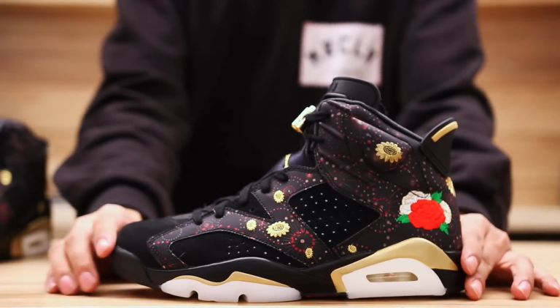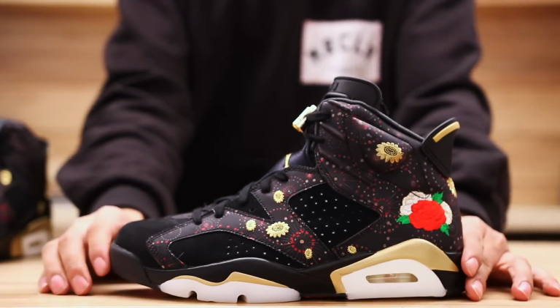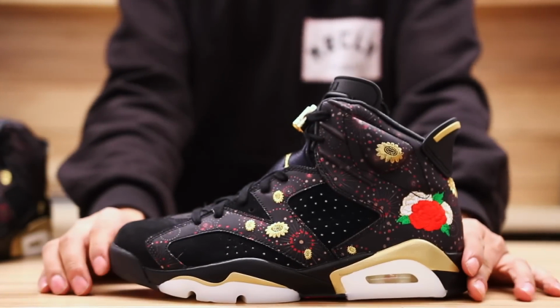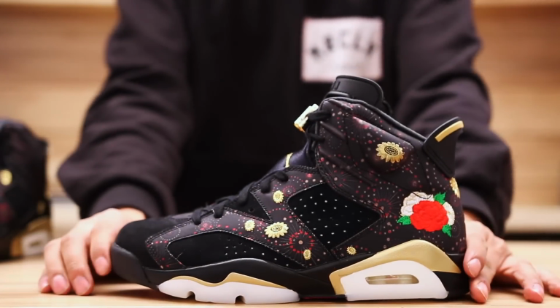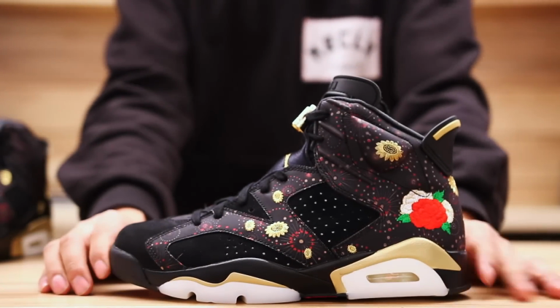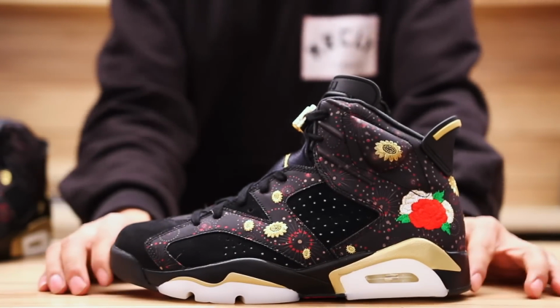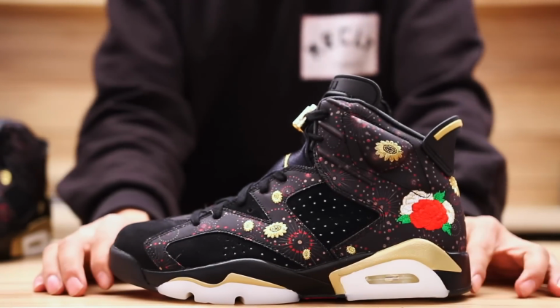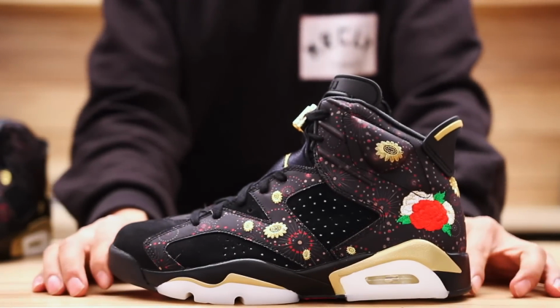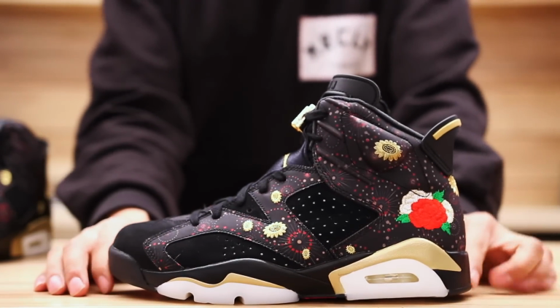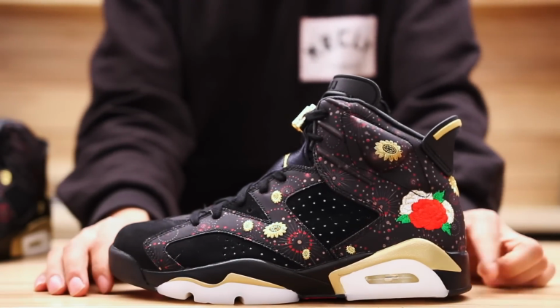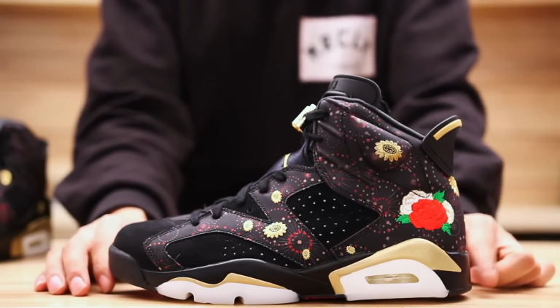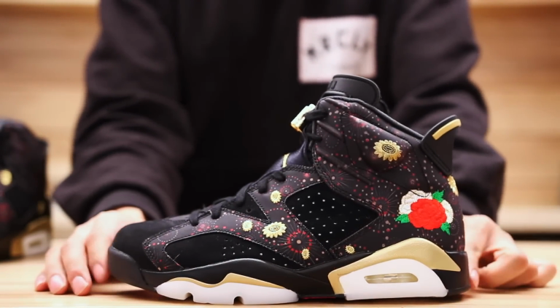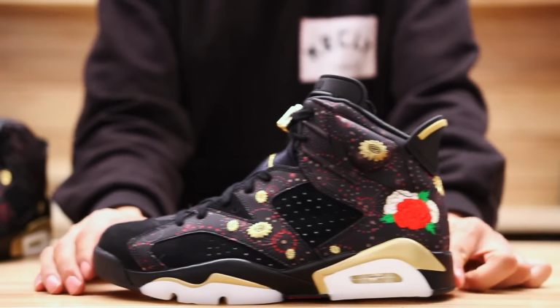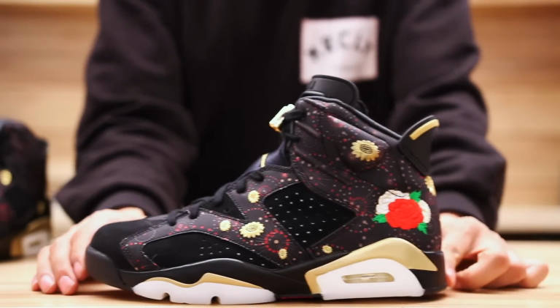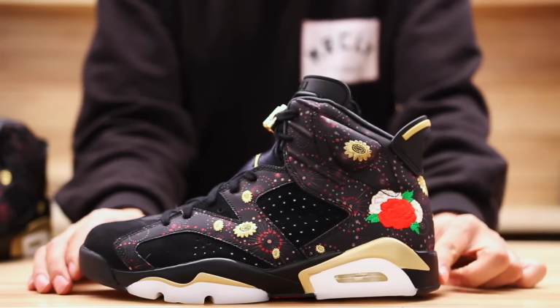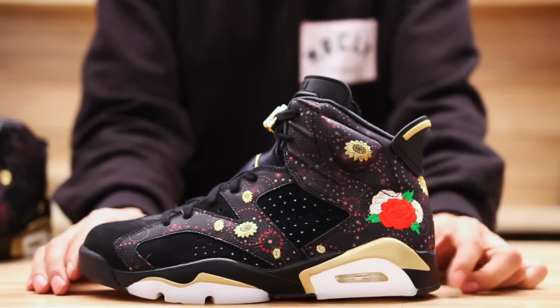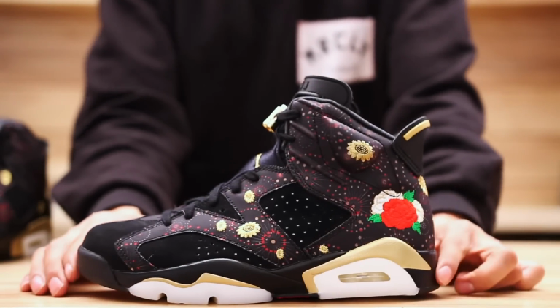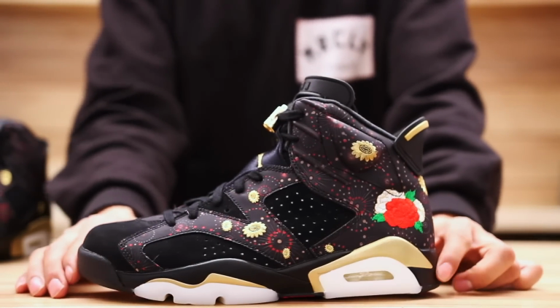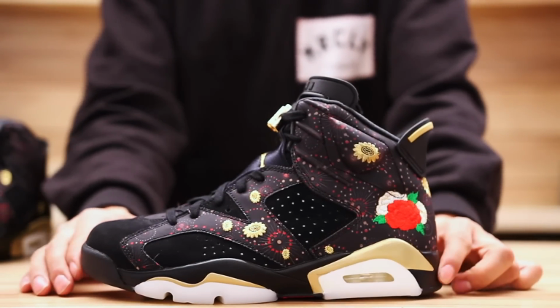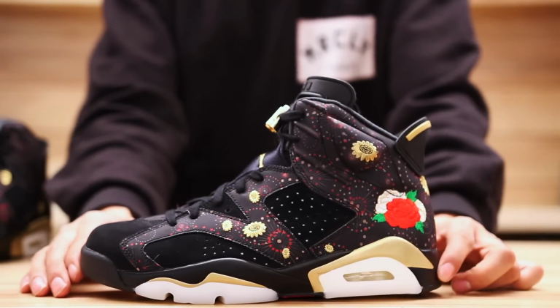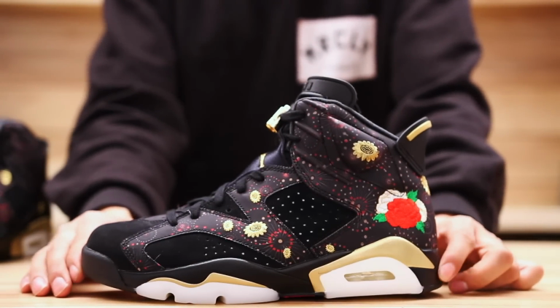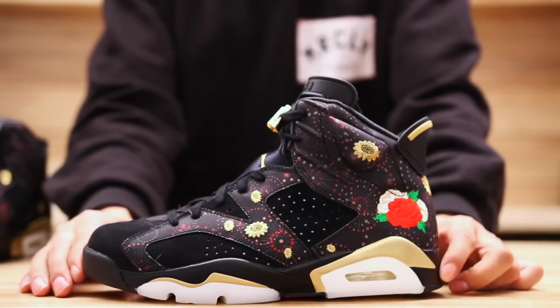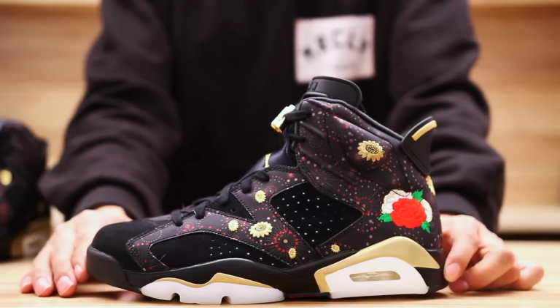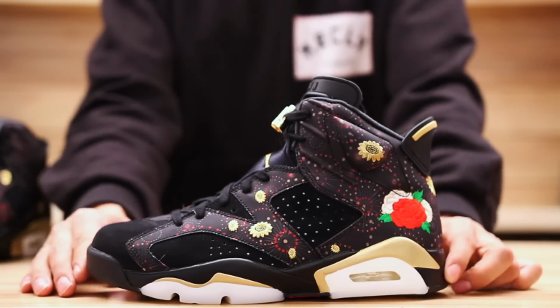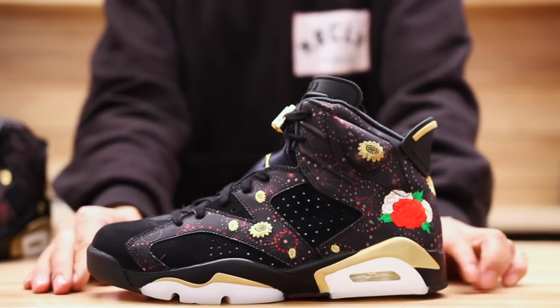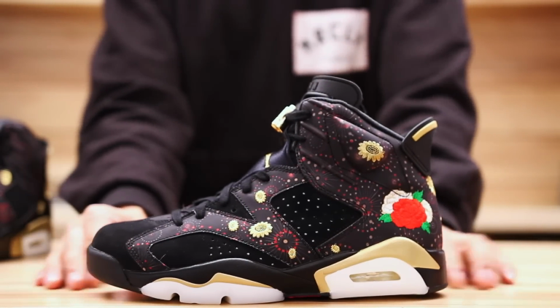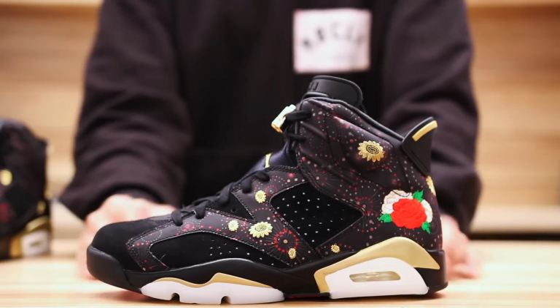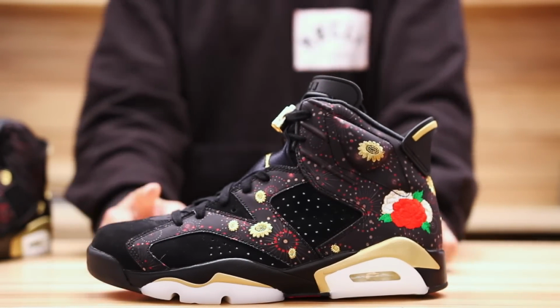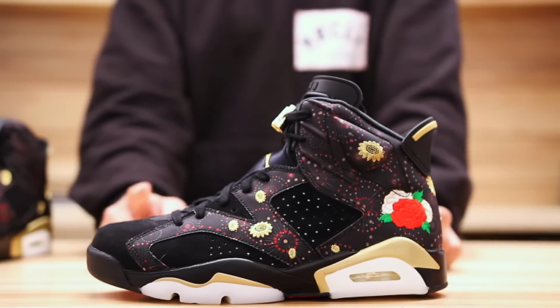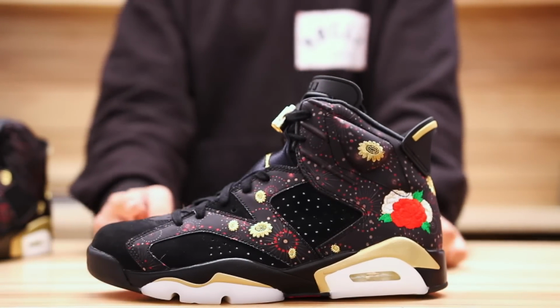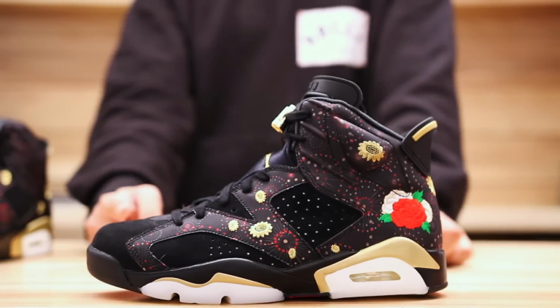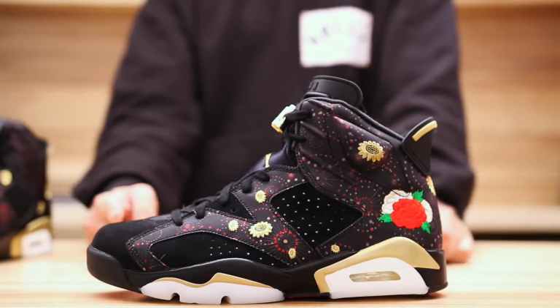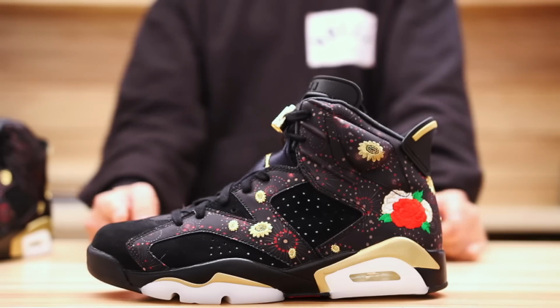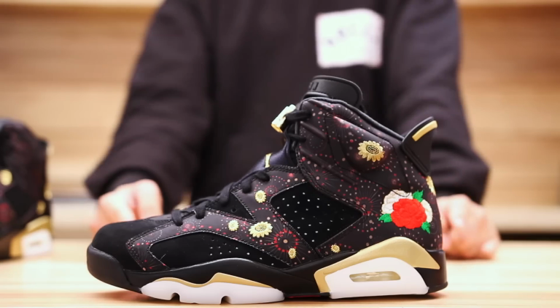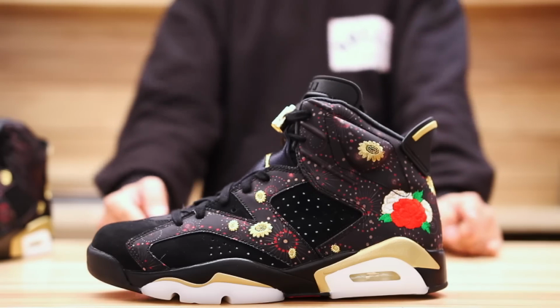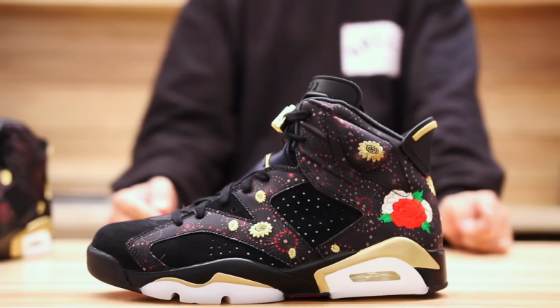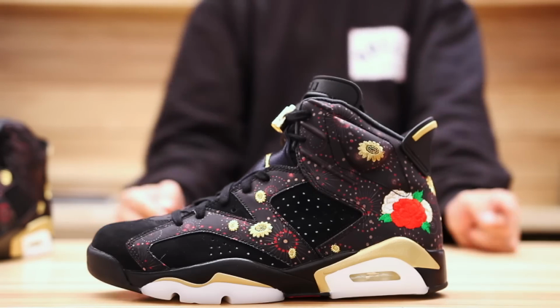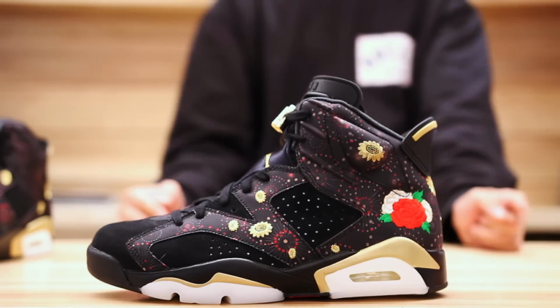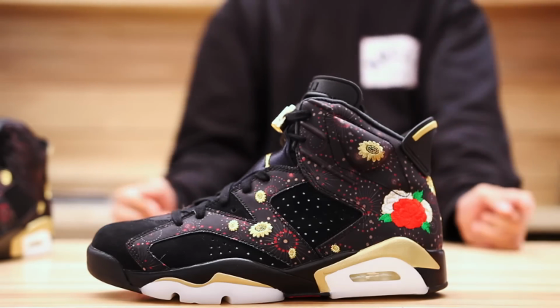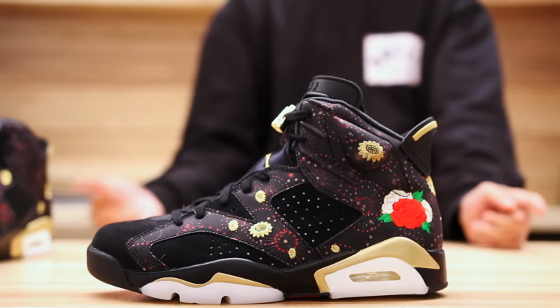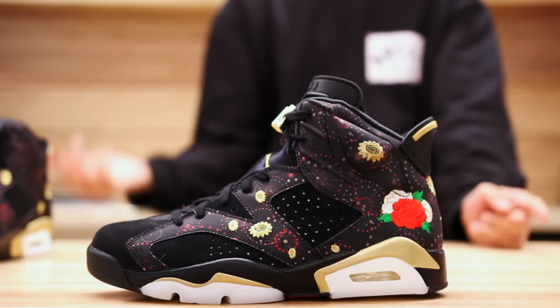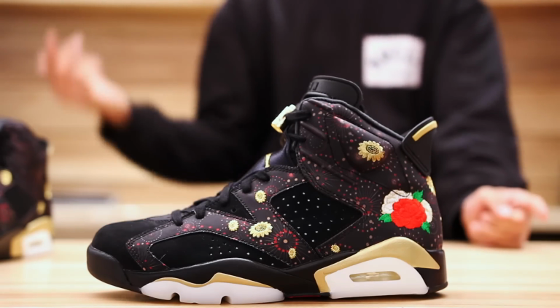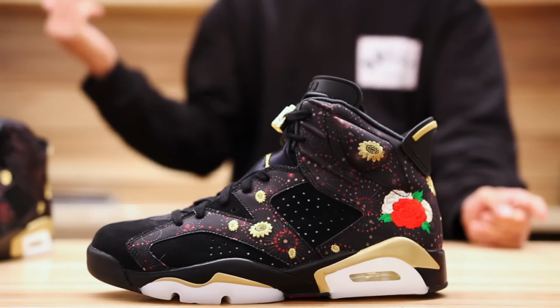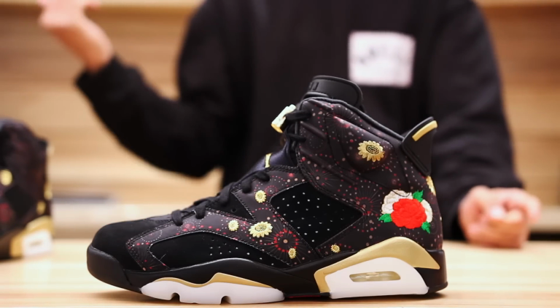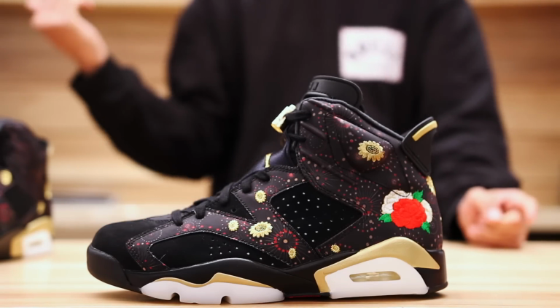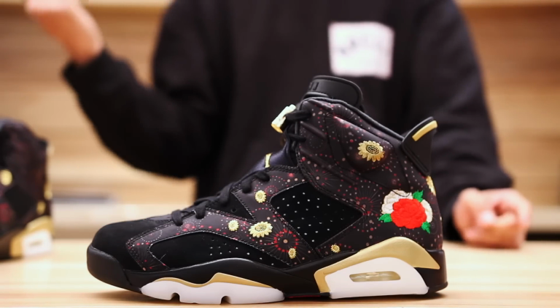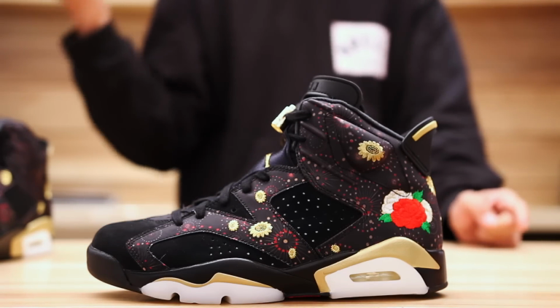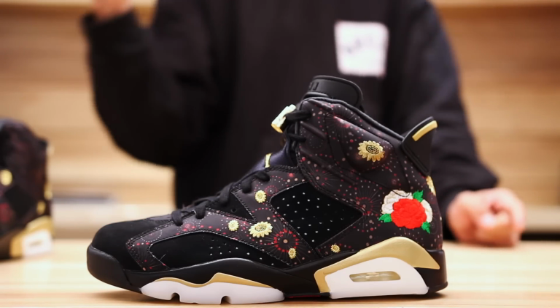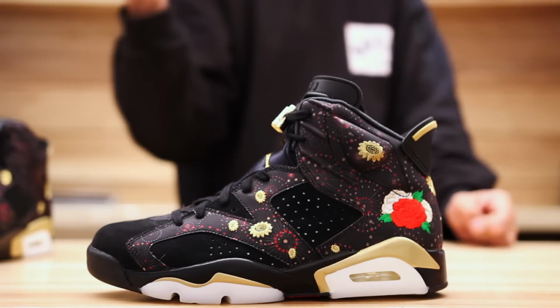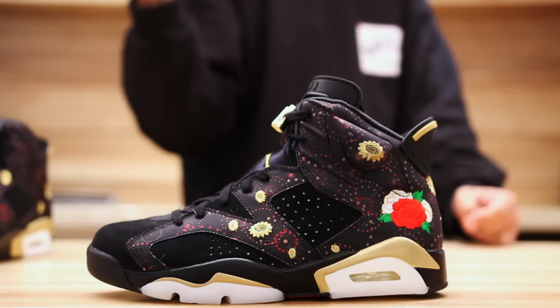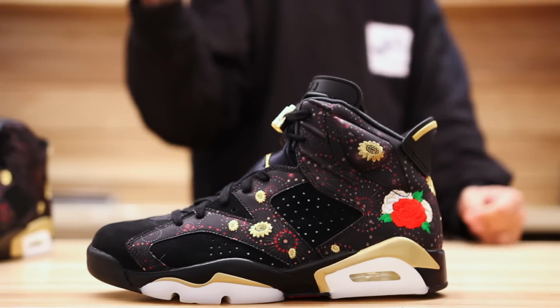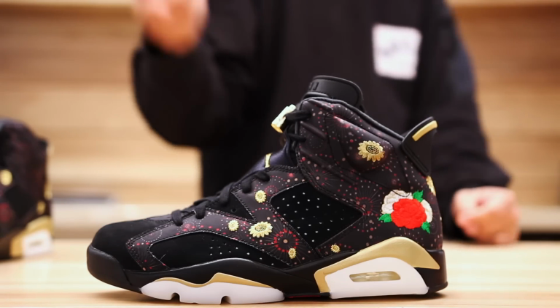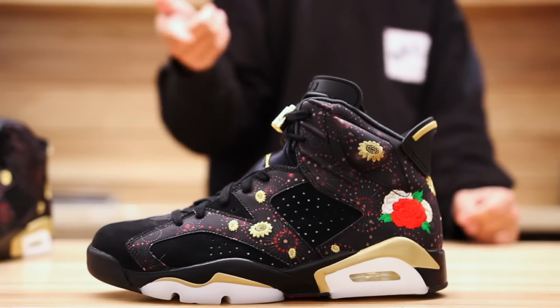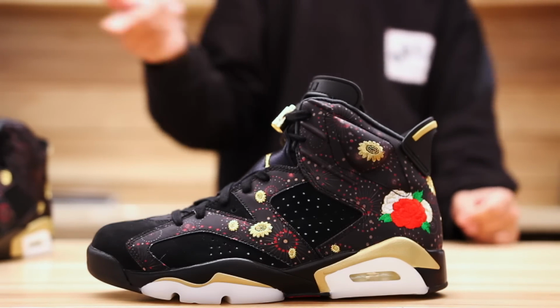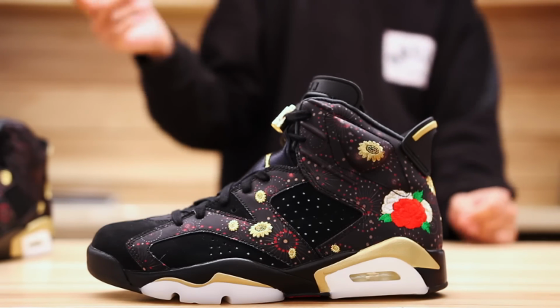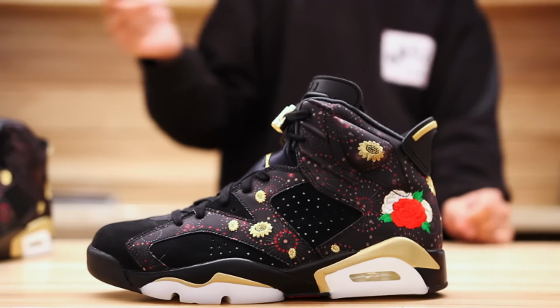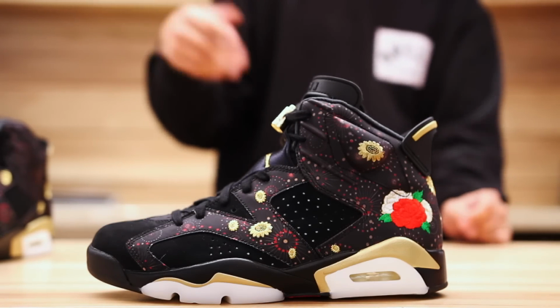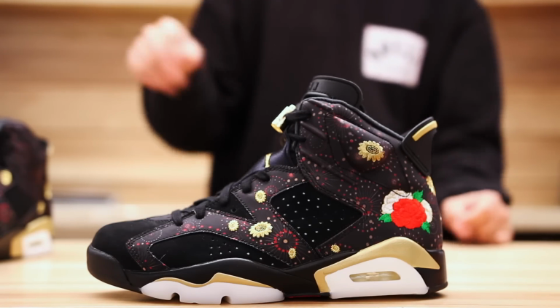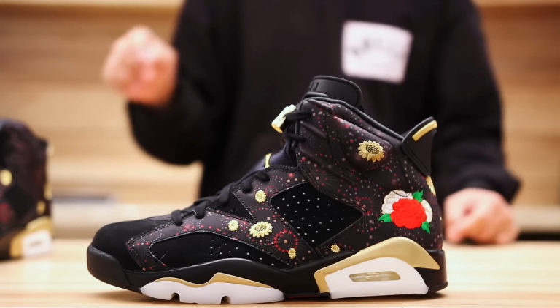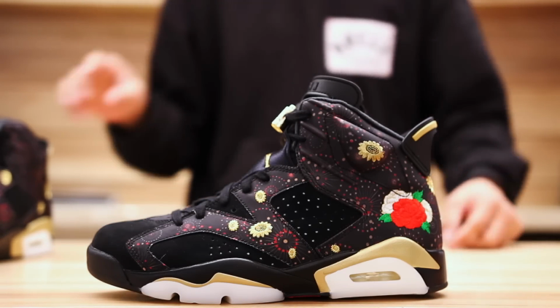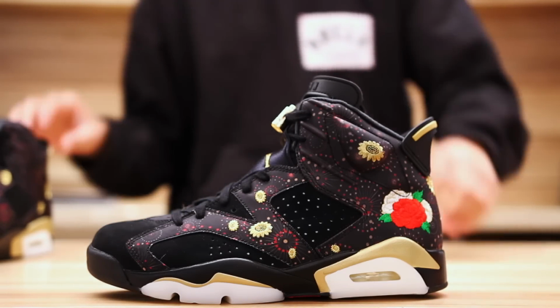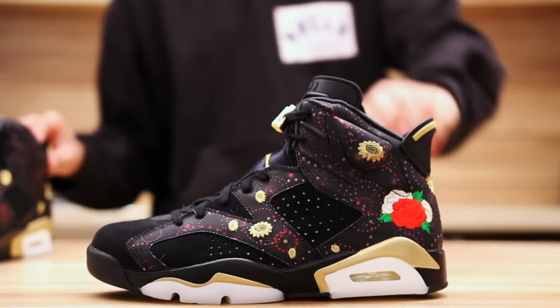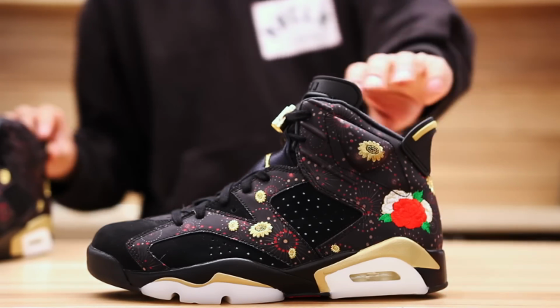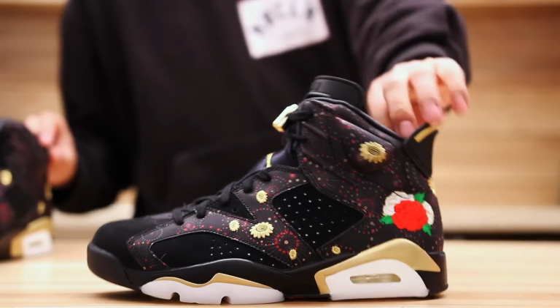That's pretty much it for the Jordan 6 Chinese New Year. Let me know what you guys think of this shoe. Now it's time to check out what these guys look like on feet.